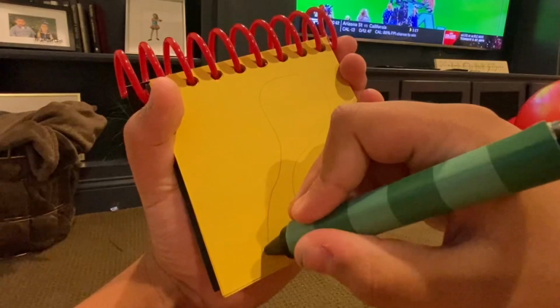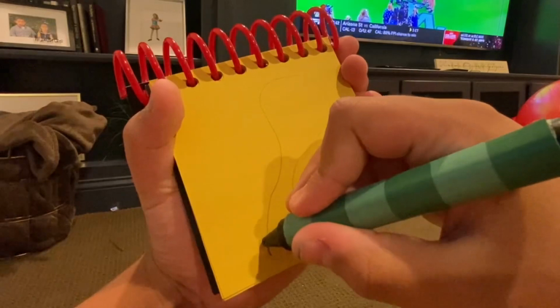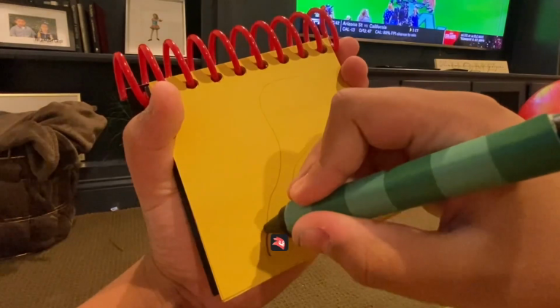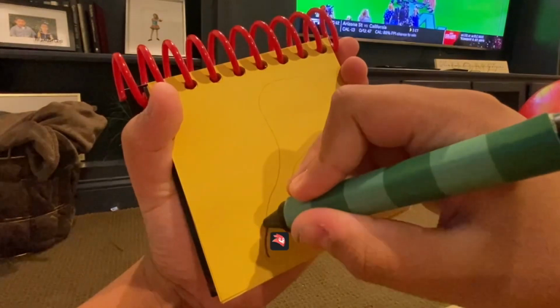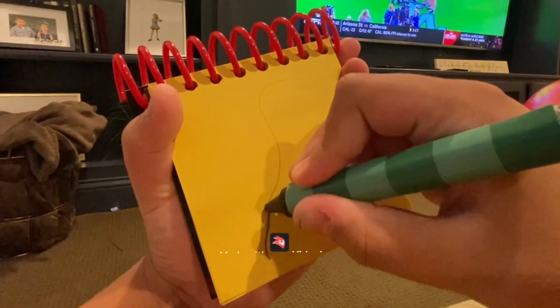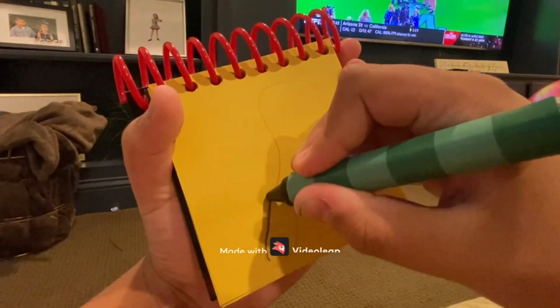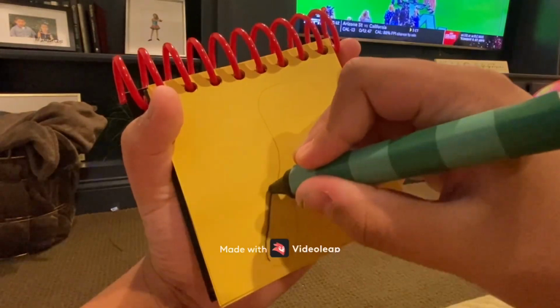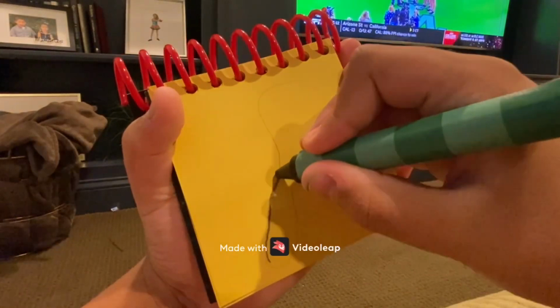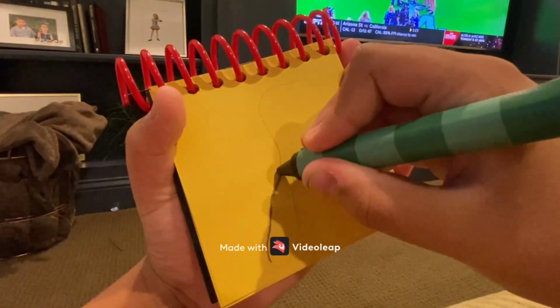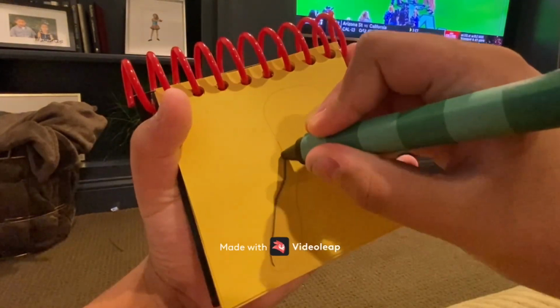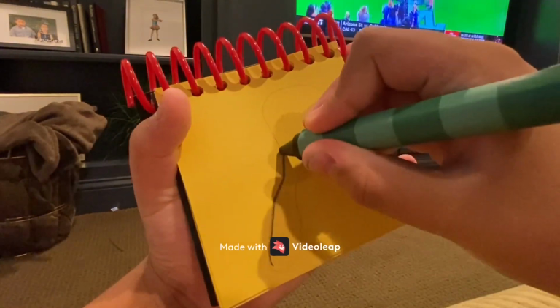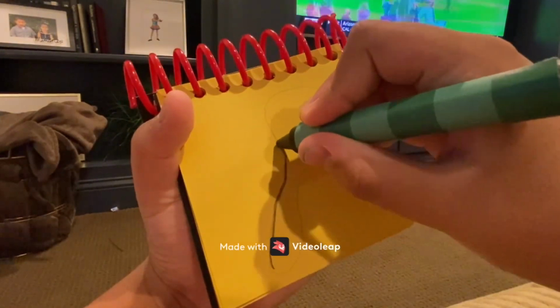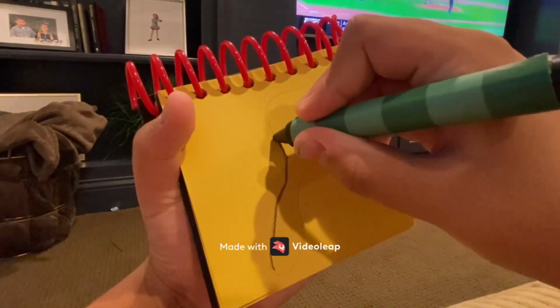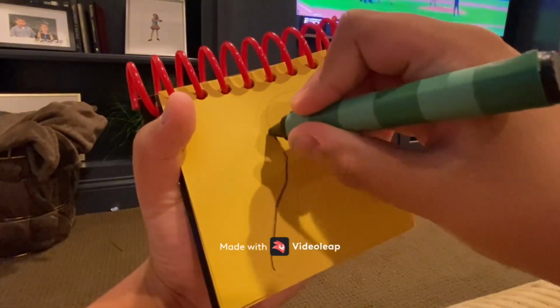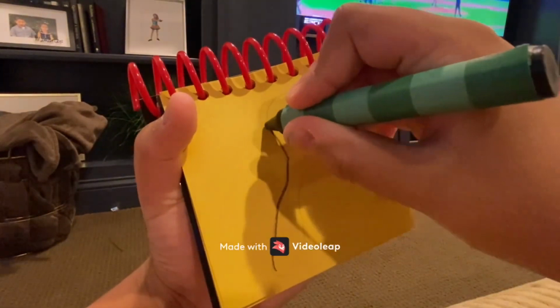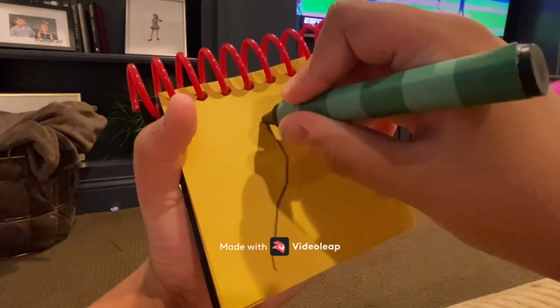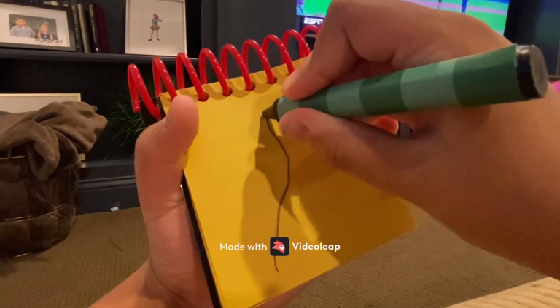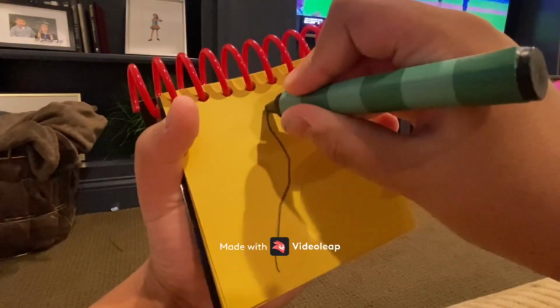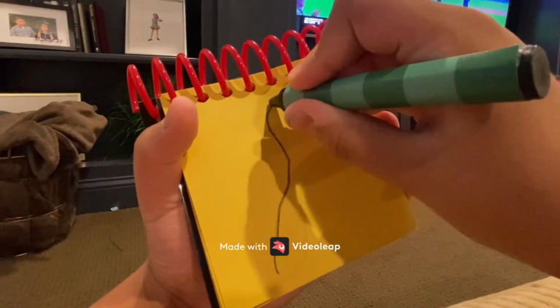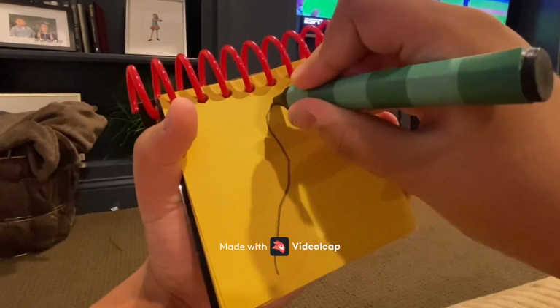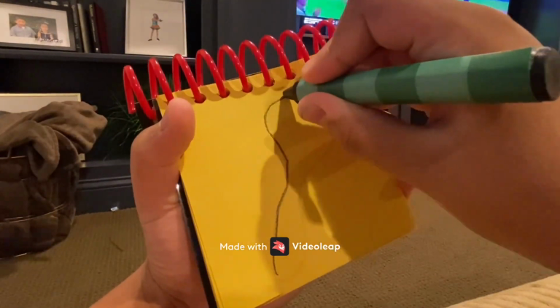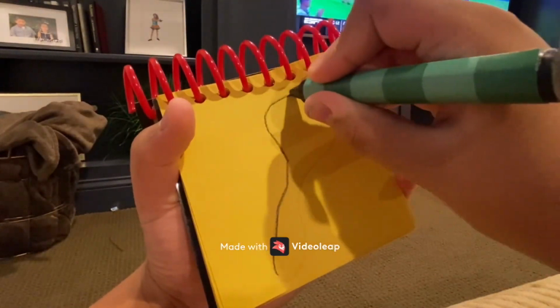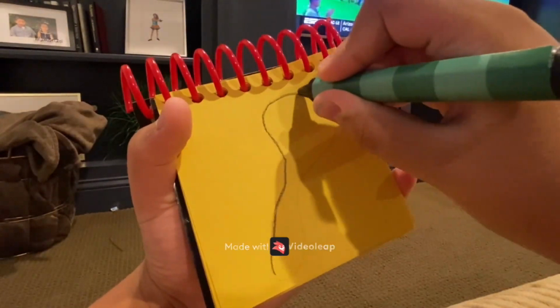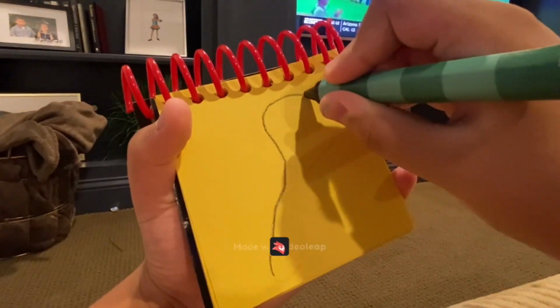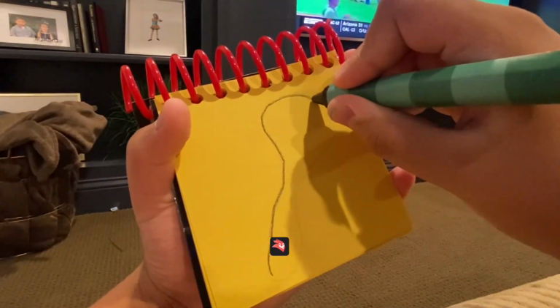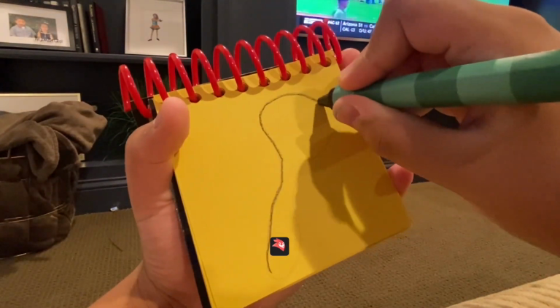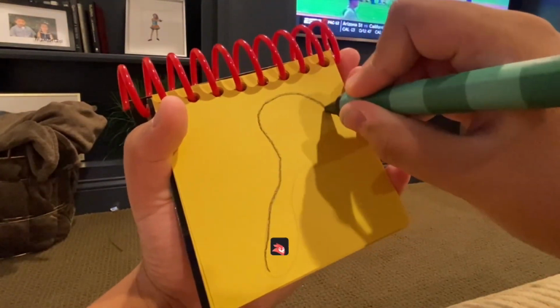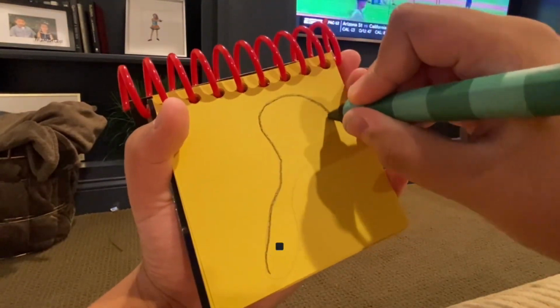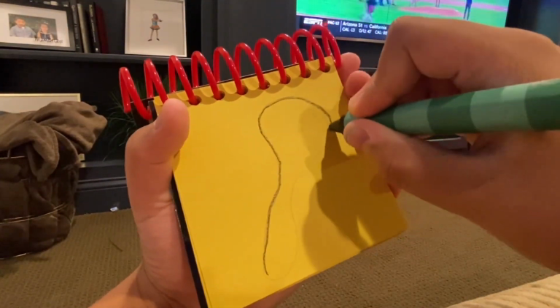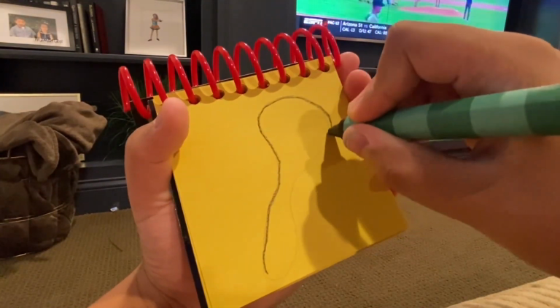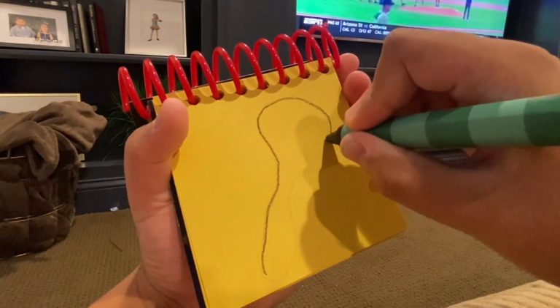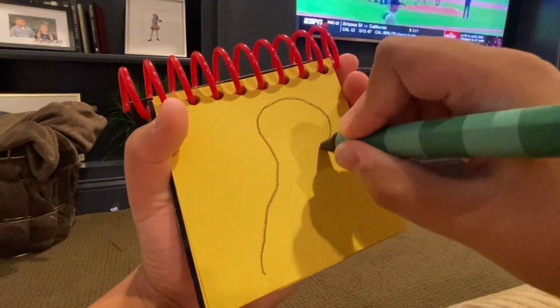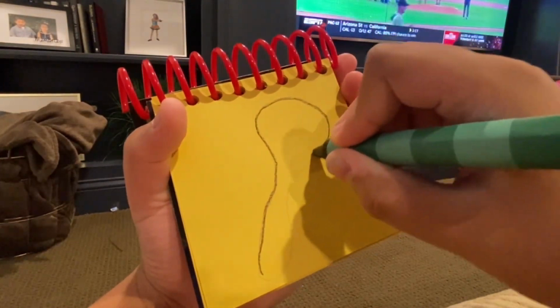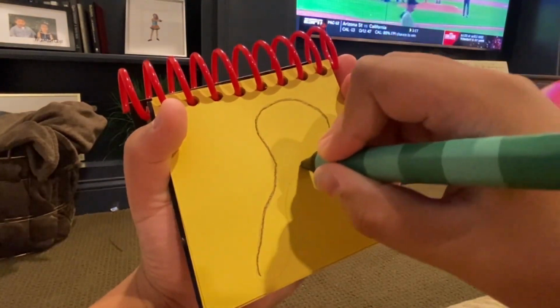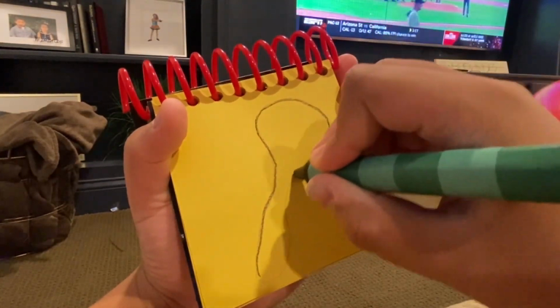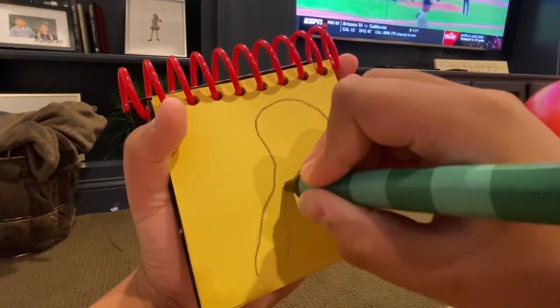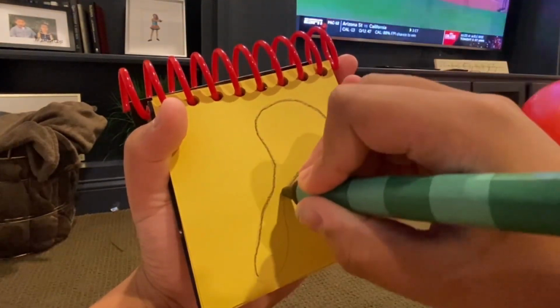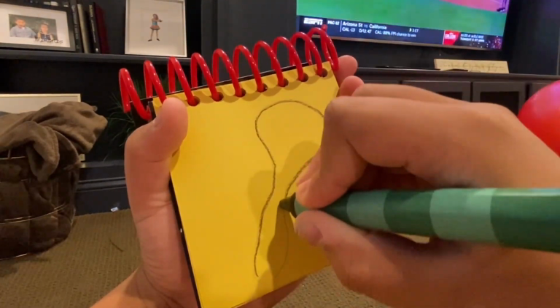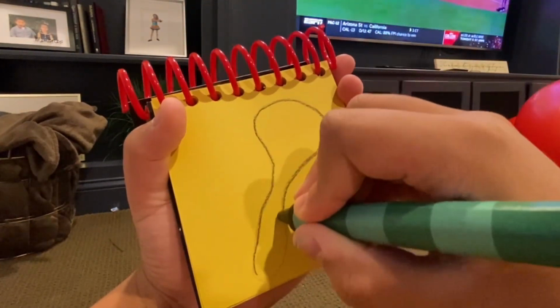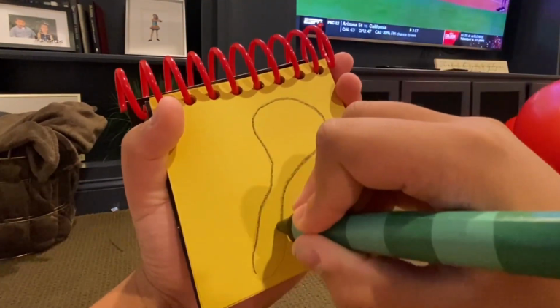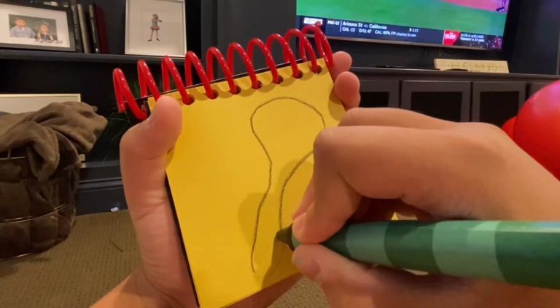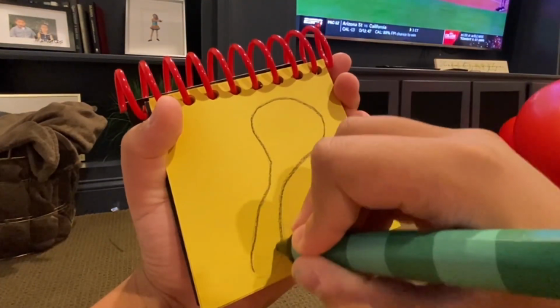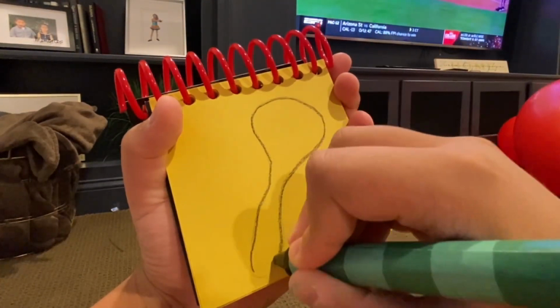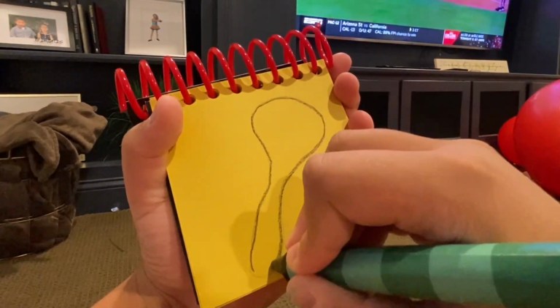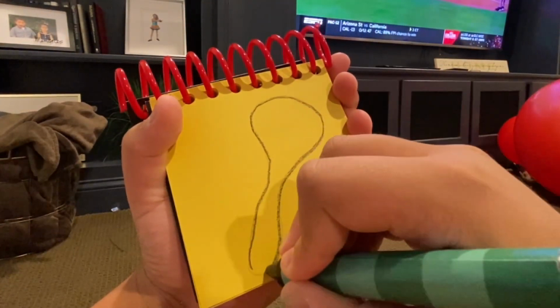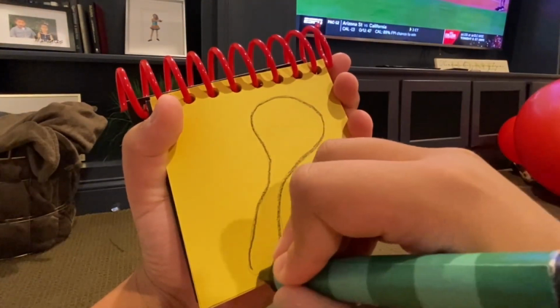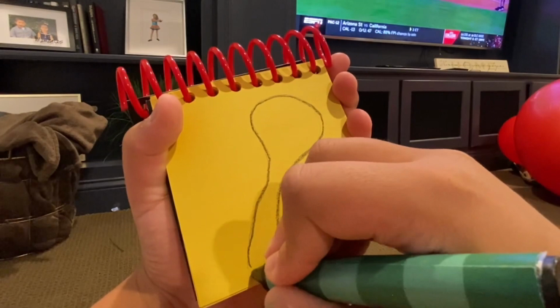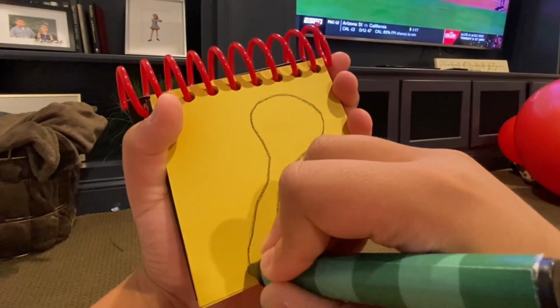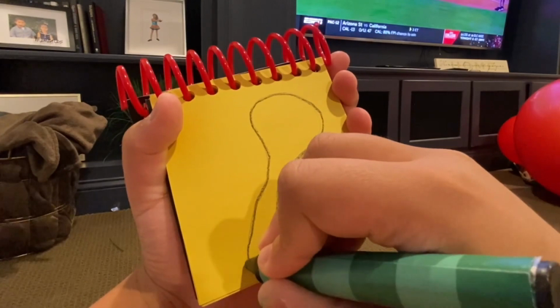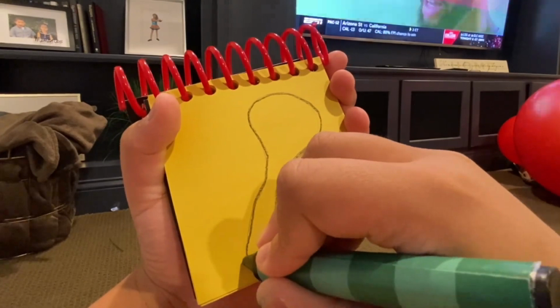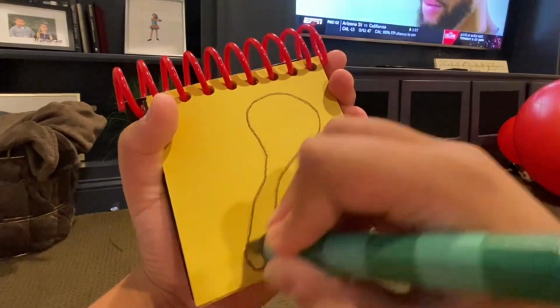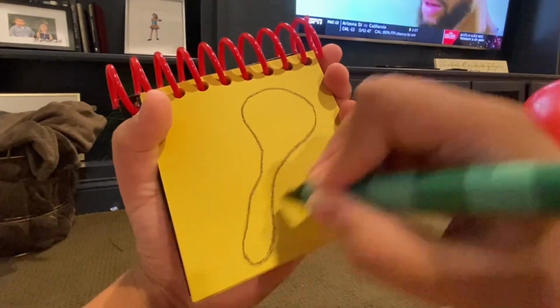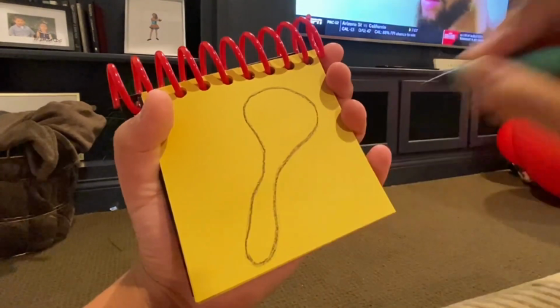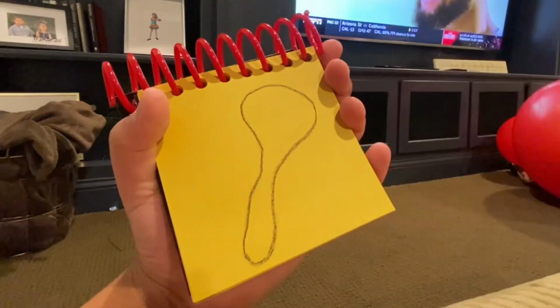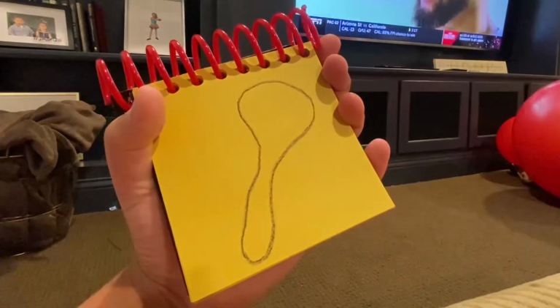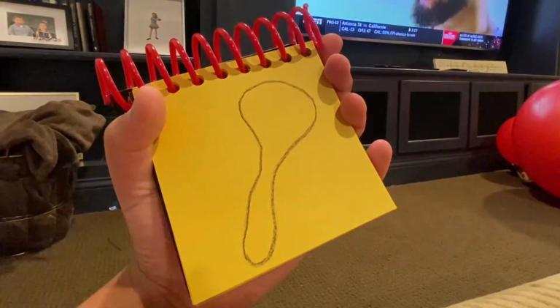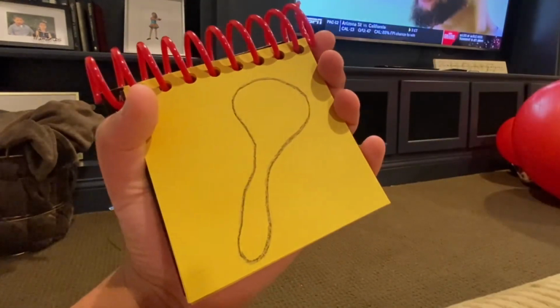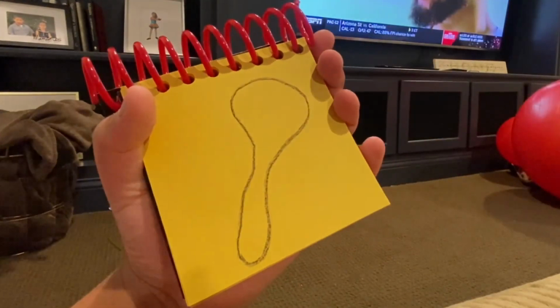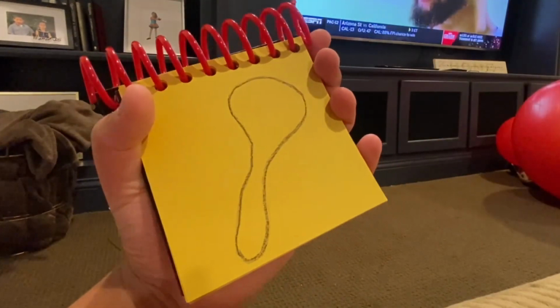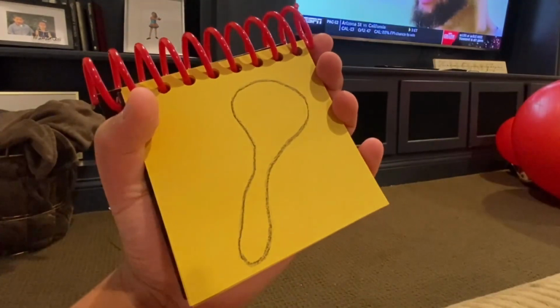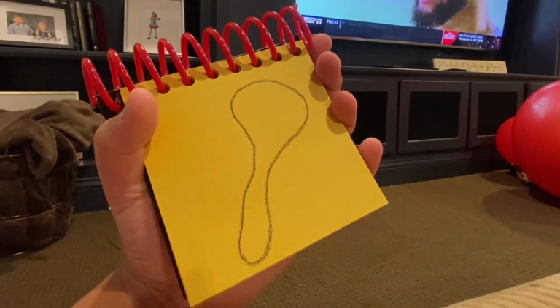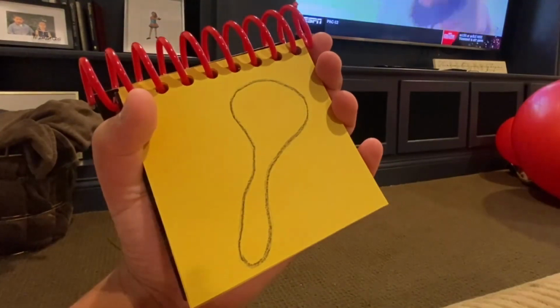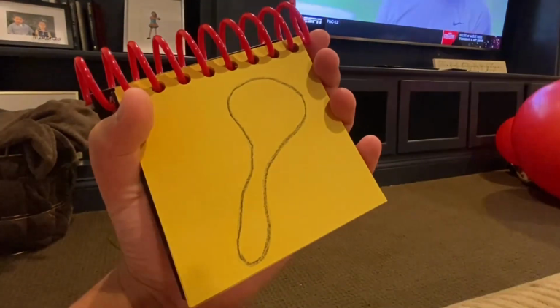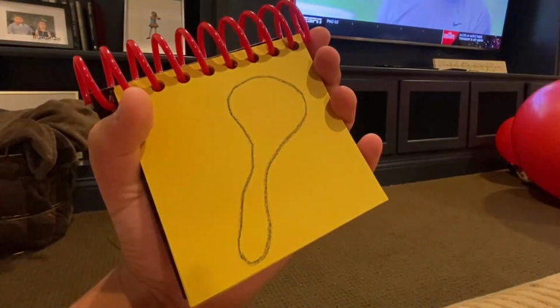So, a long line here for the handle, and a curve there, and now we have a spoon.